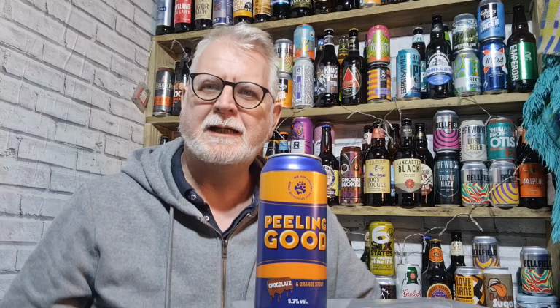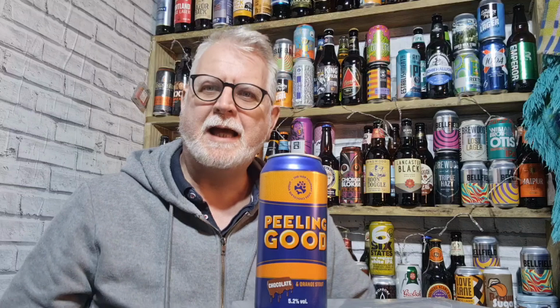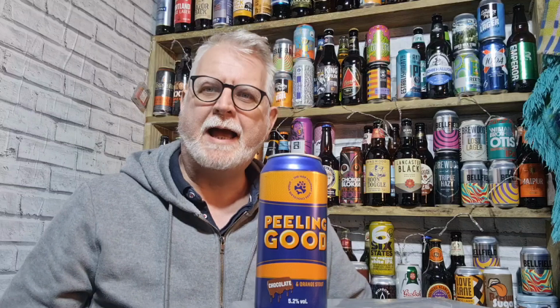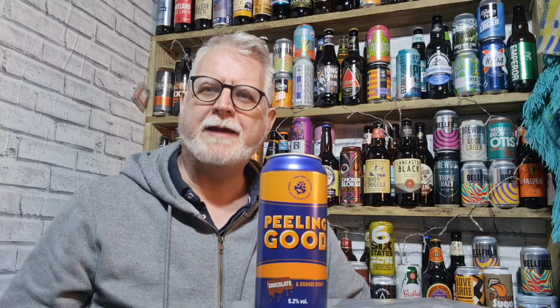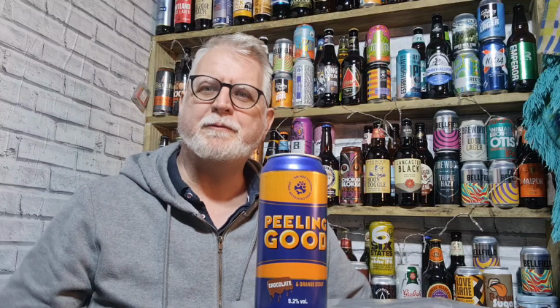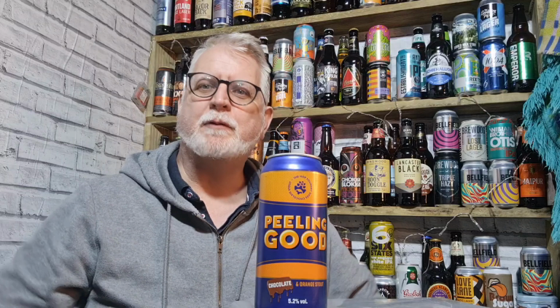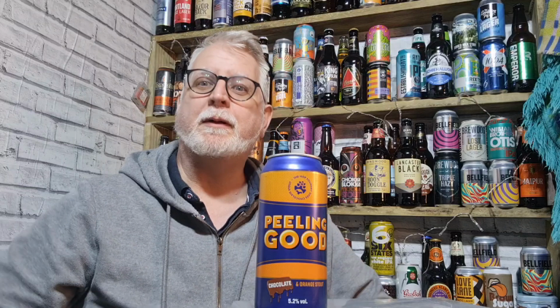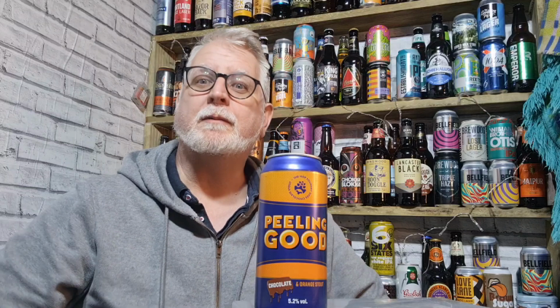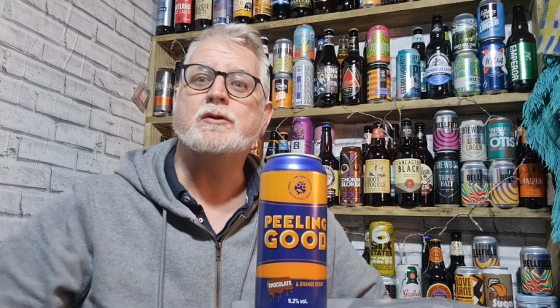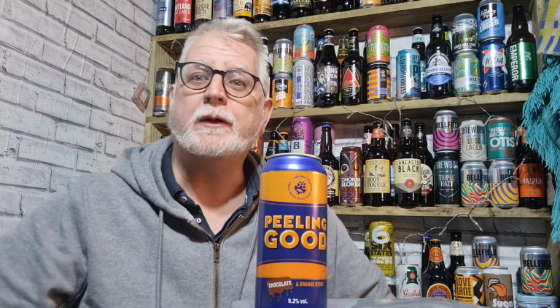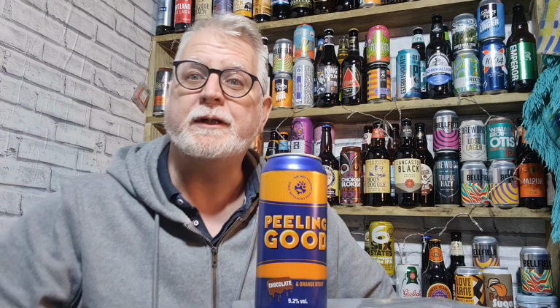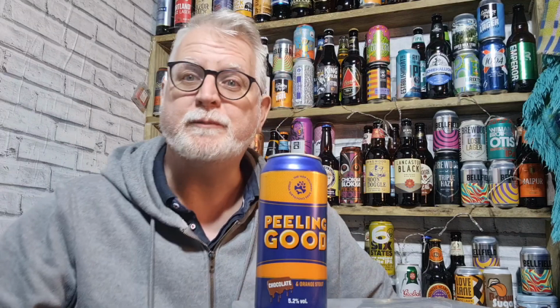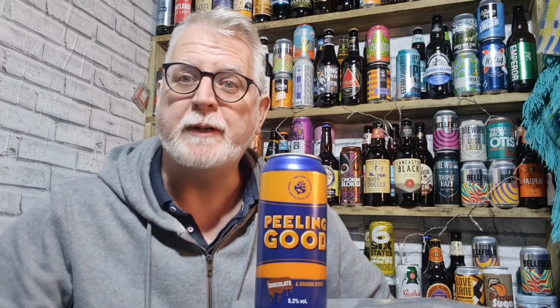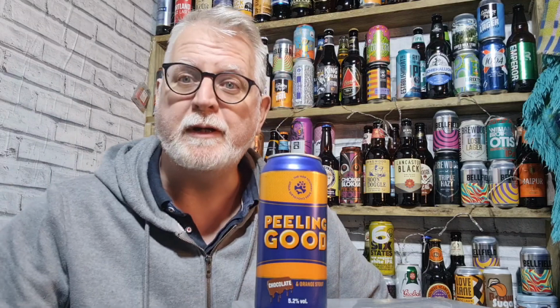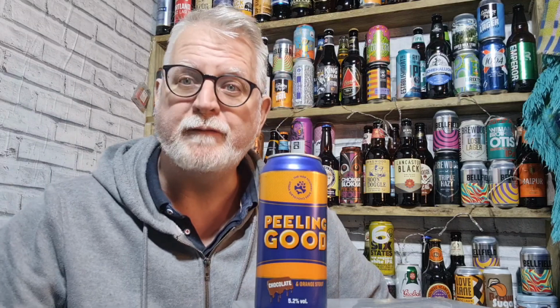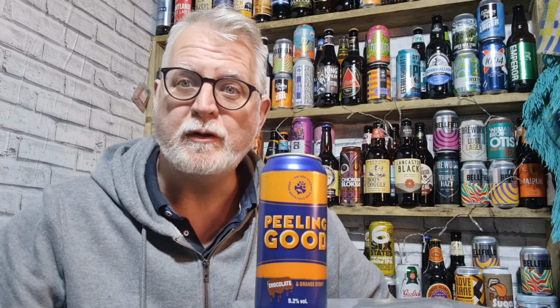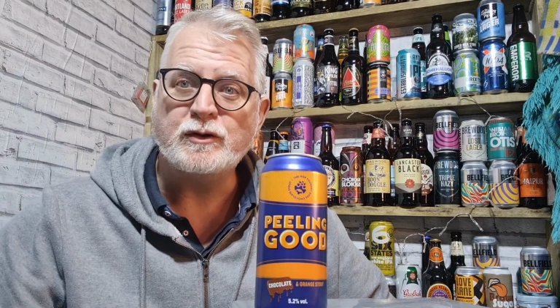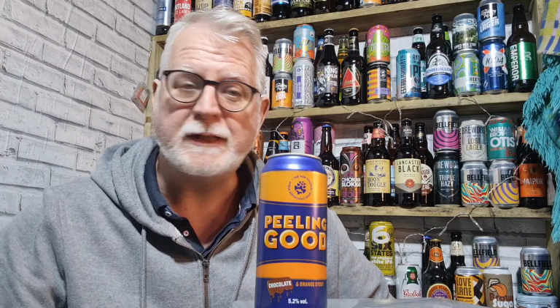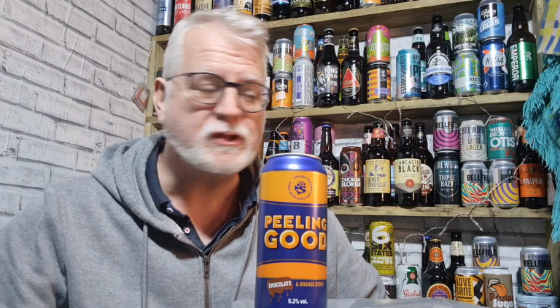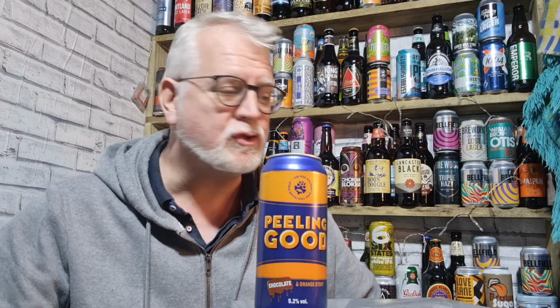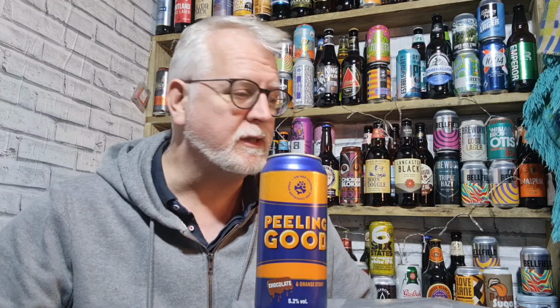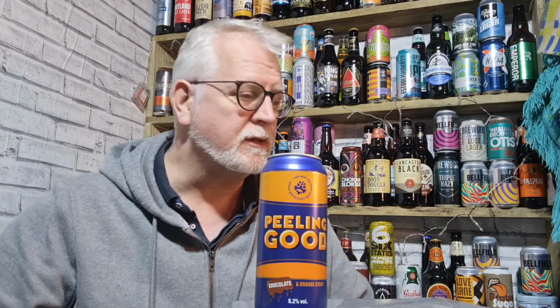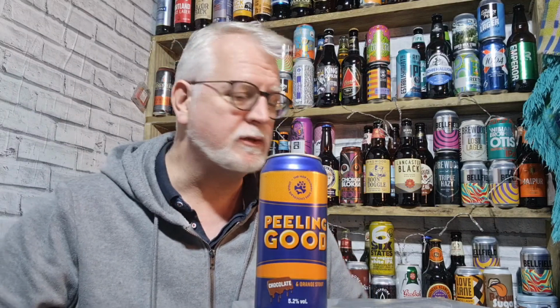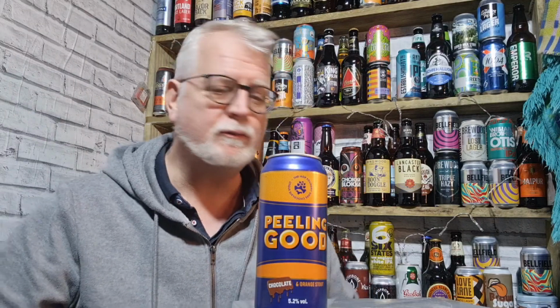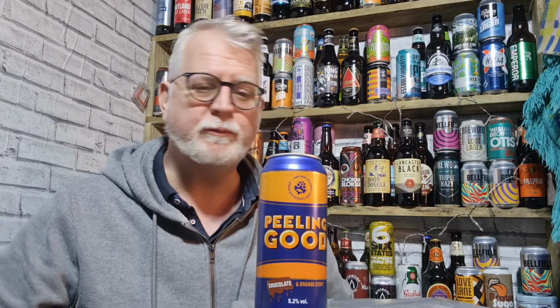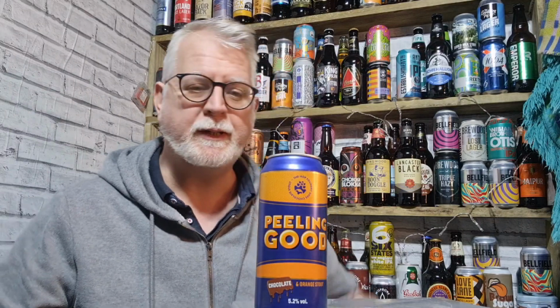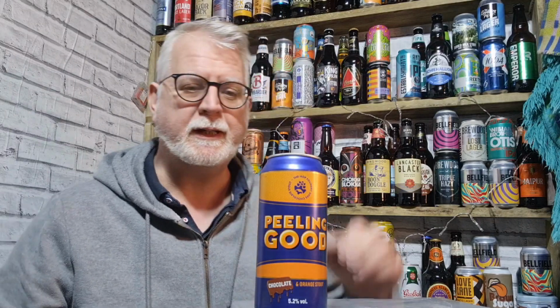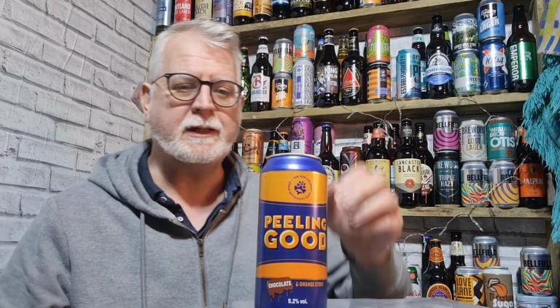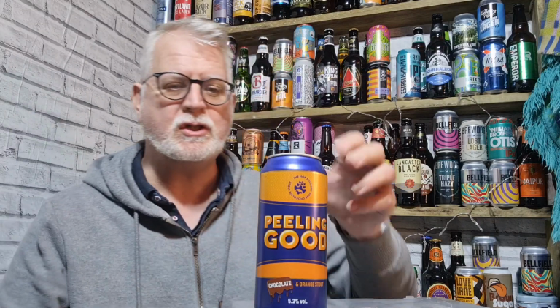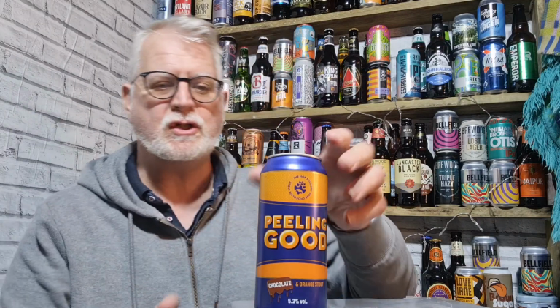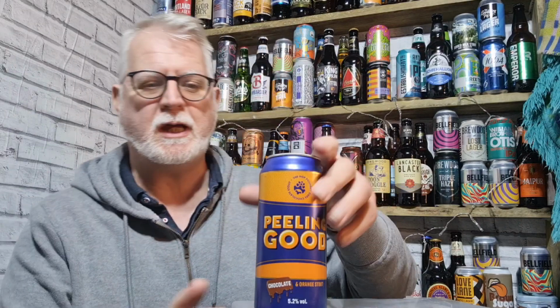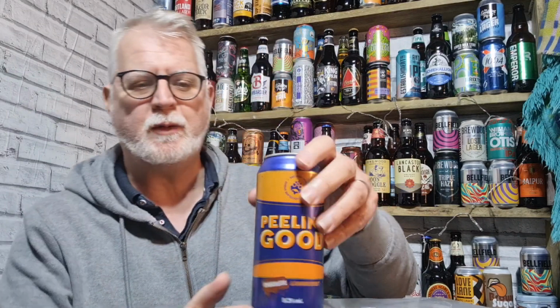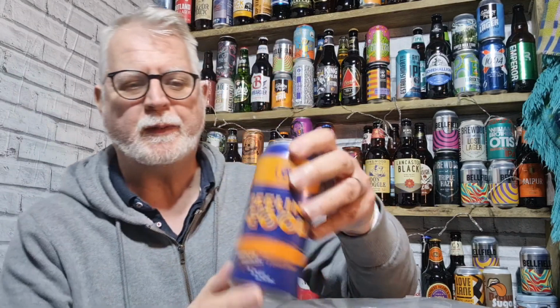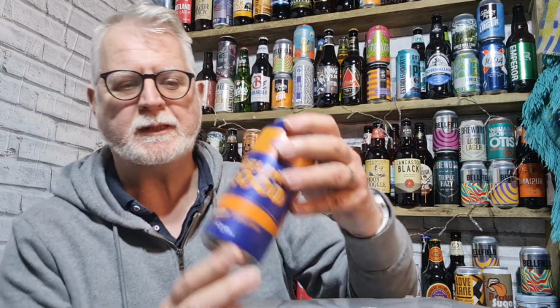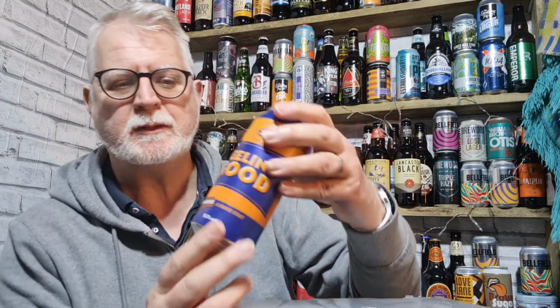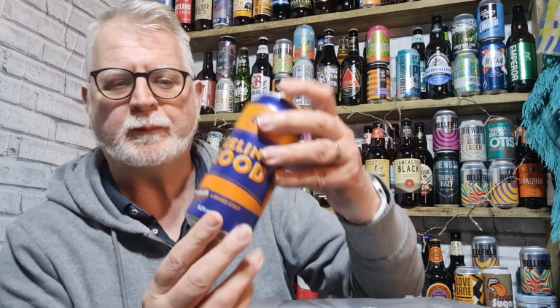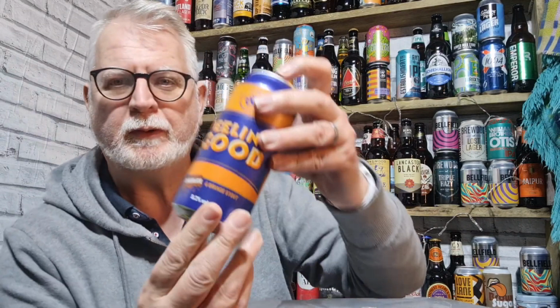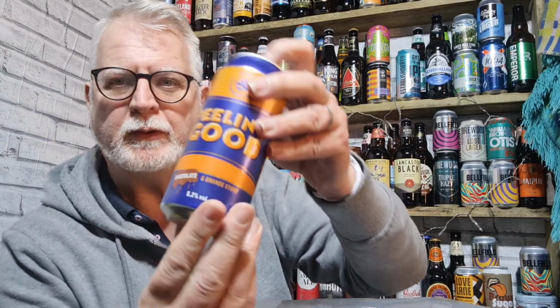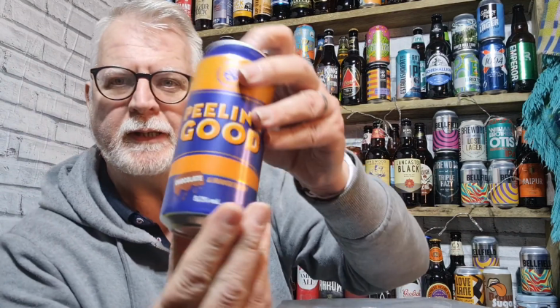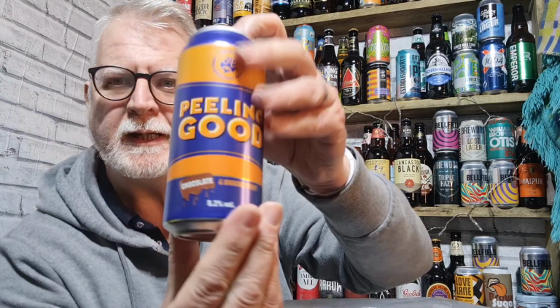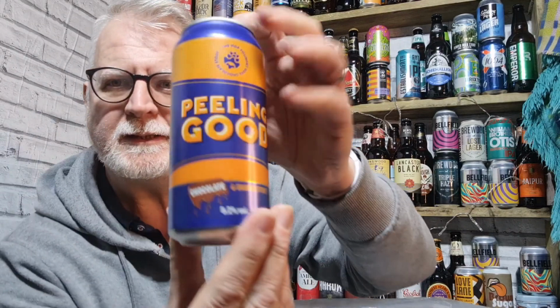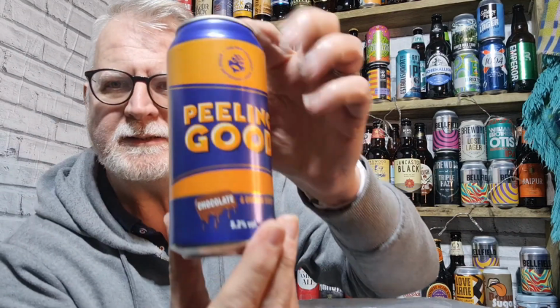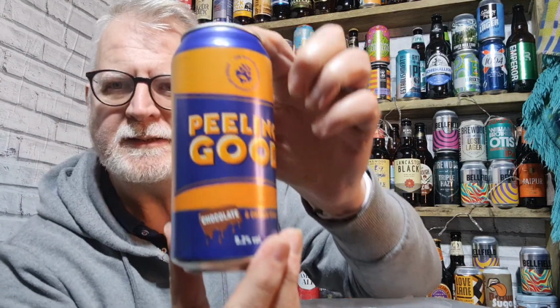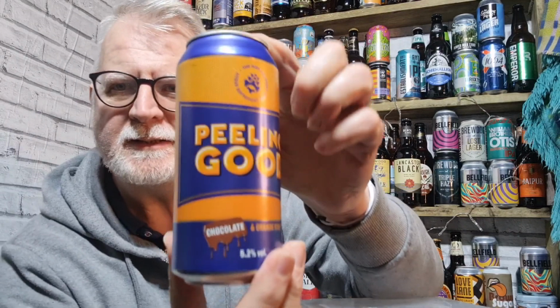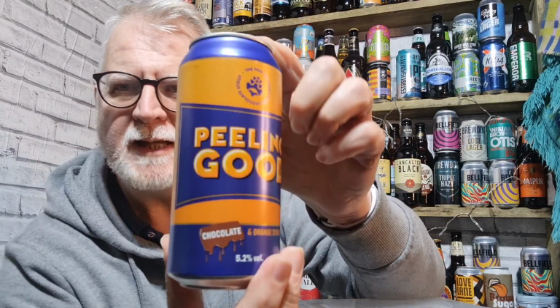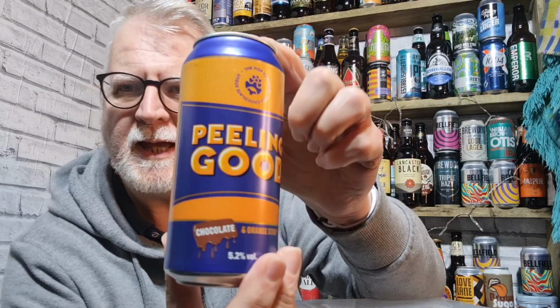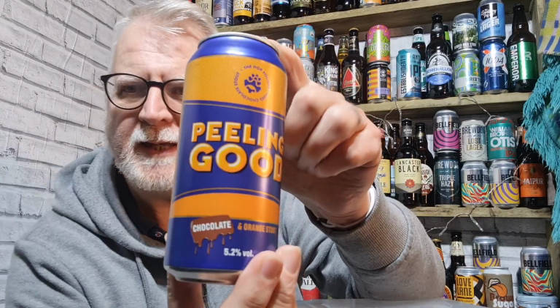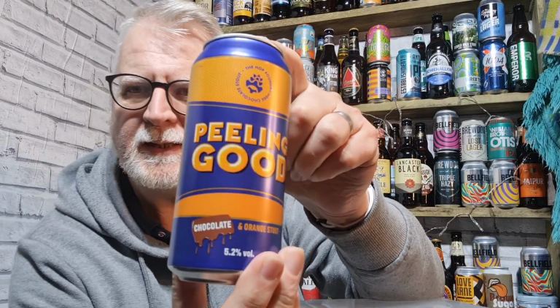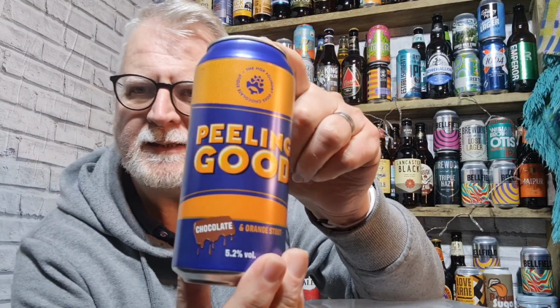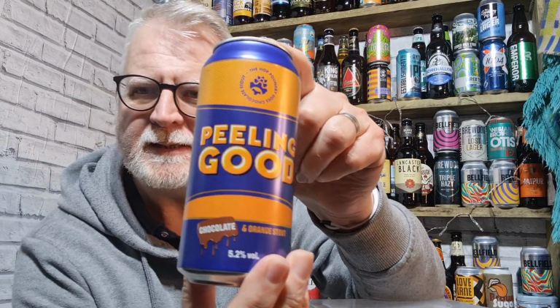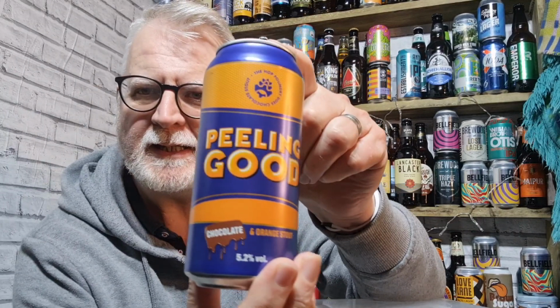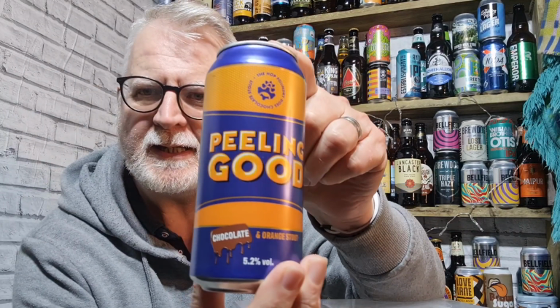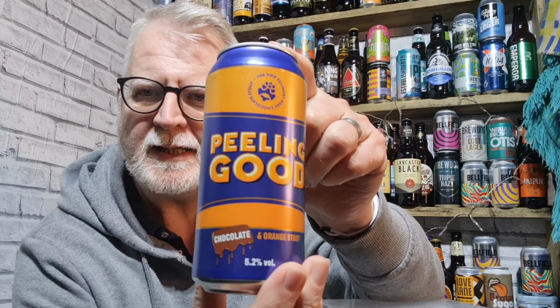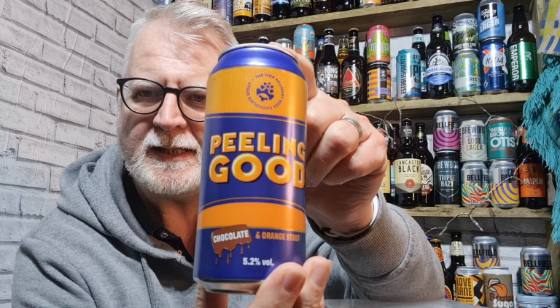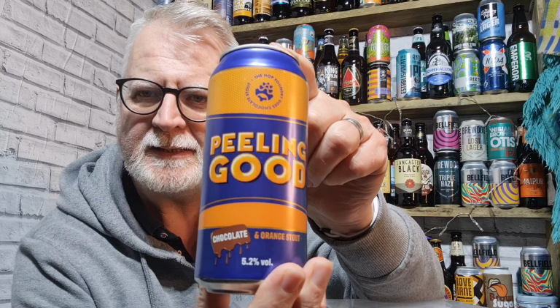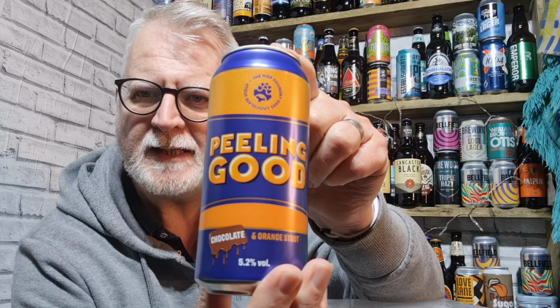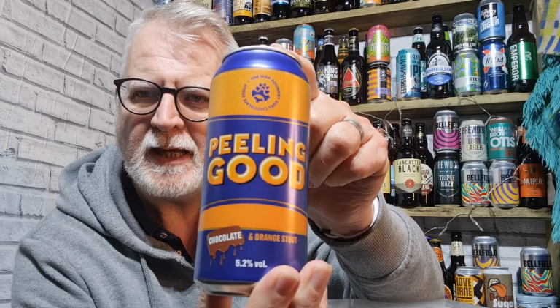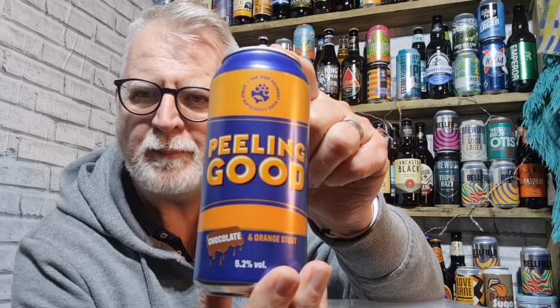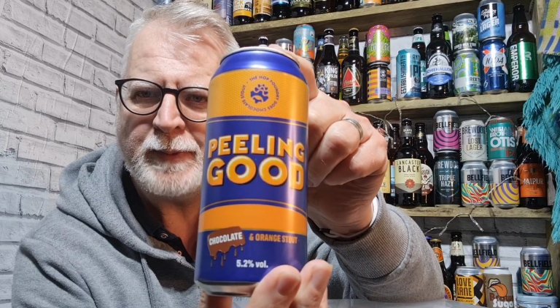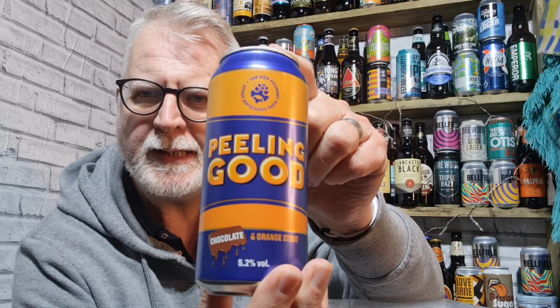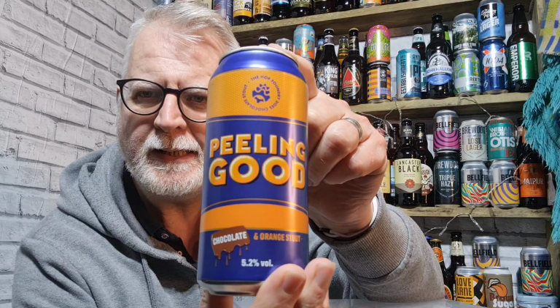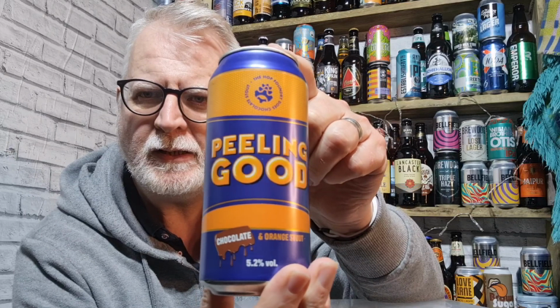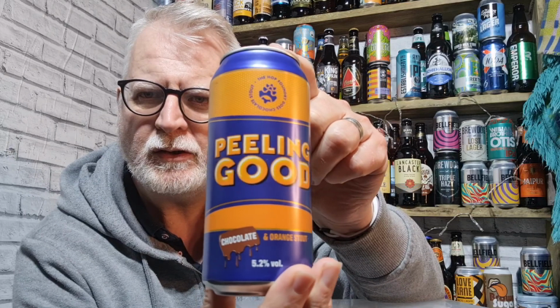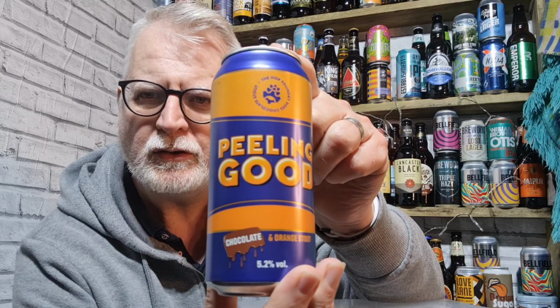Hello everyone, welcome to Anish Beer Reviews. Let's drink some beer, shall we? This is what we're looking at today. This is Peeling Good.